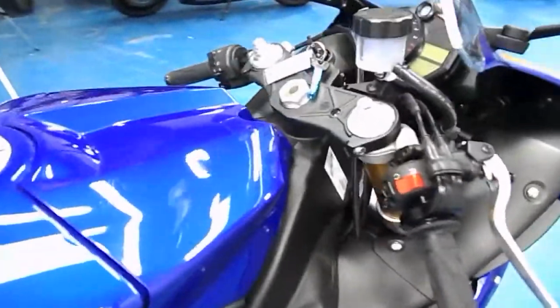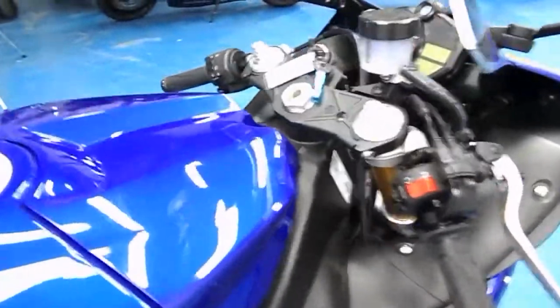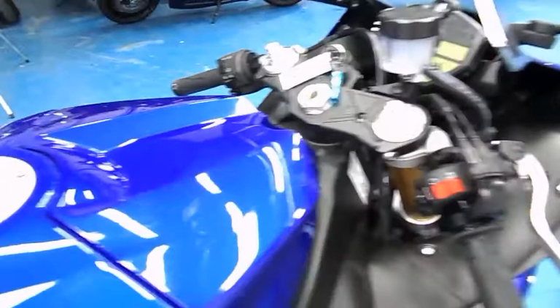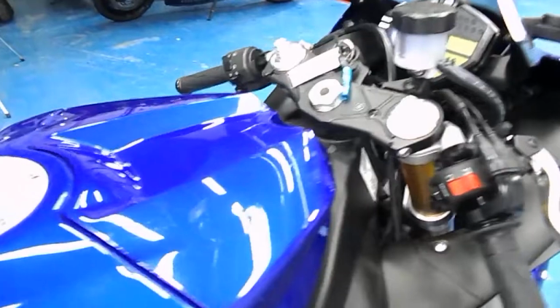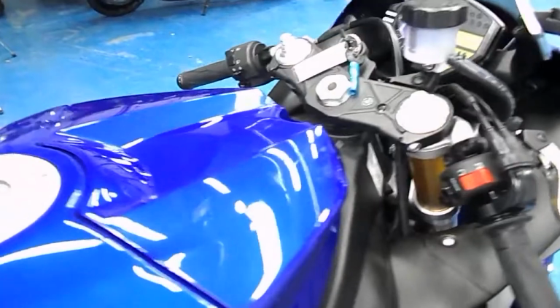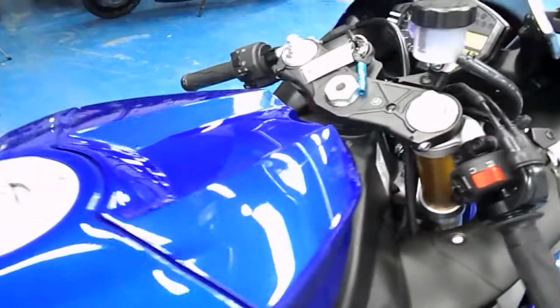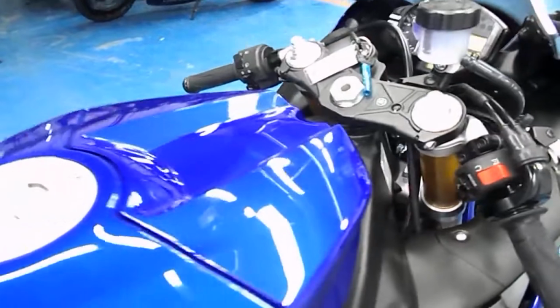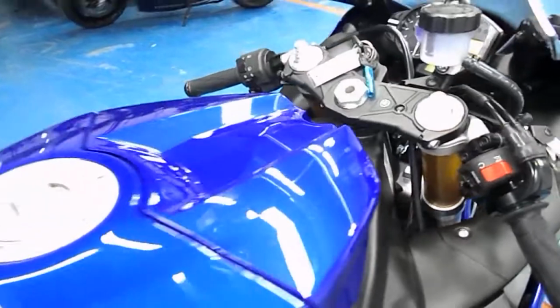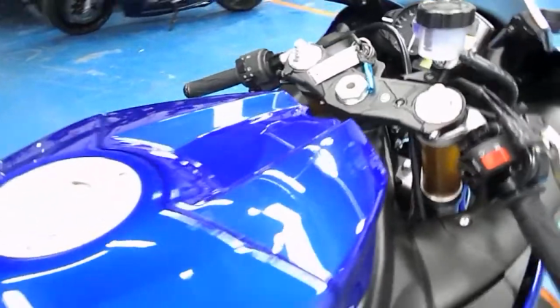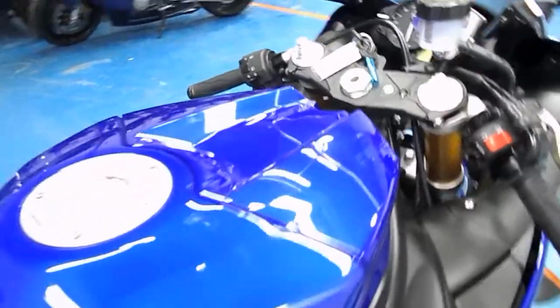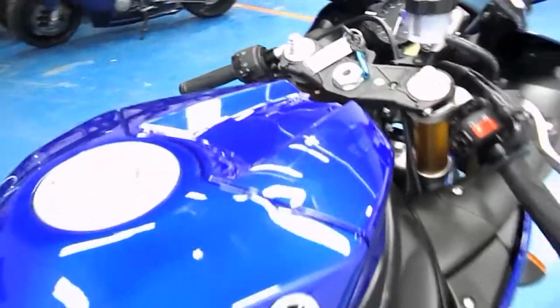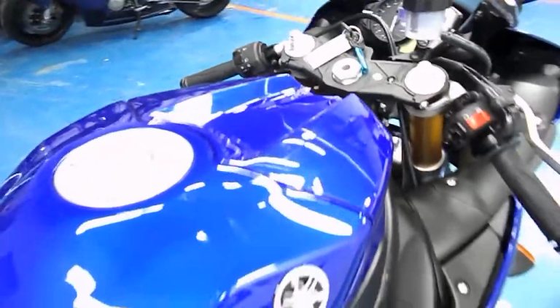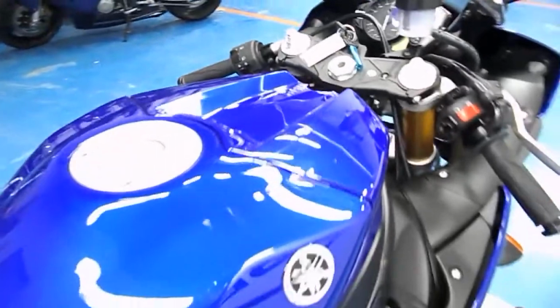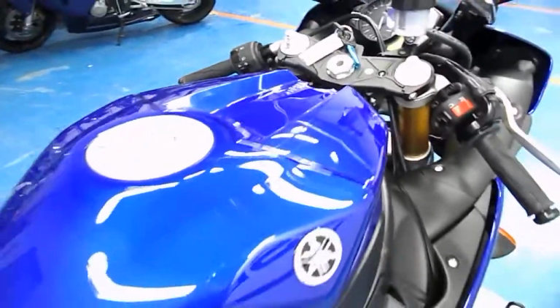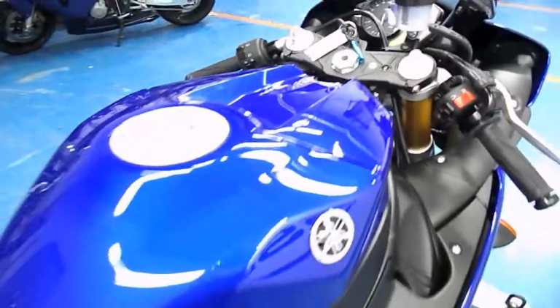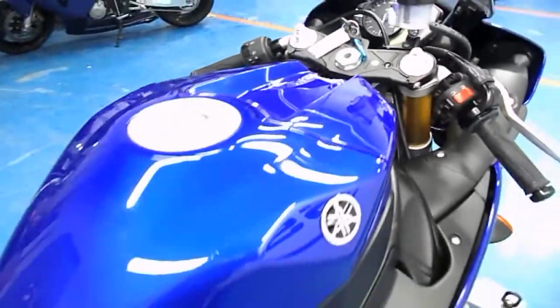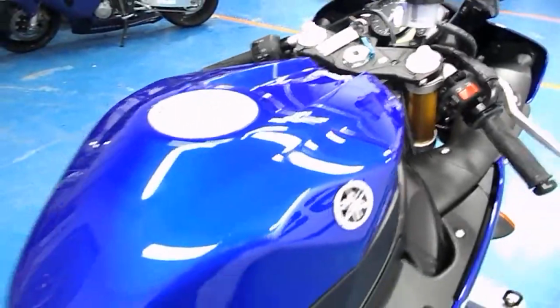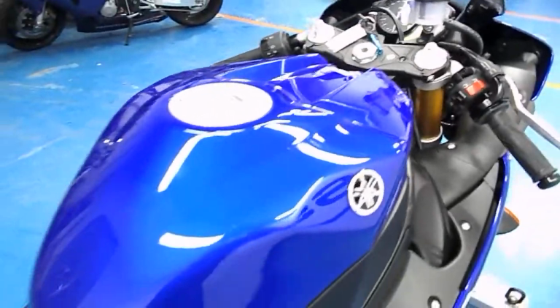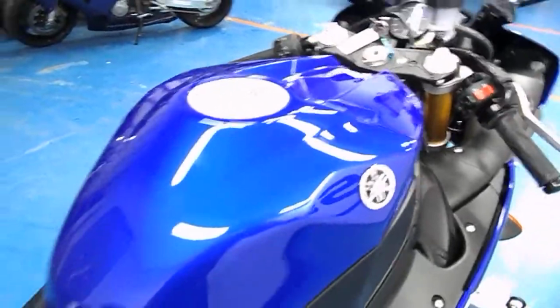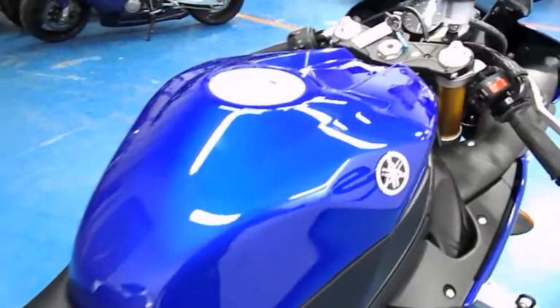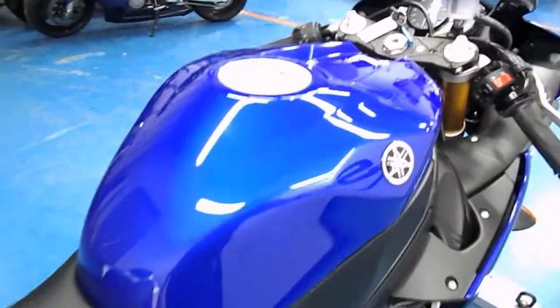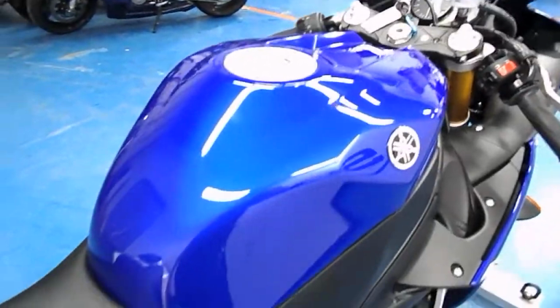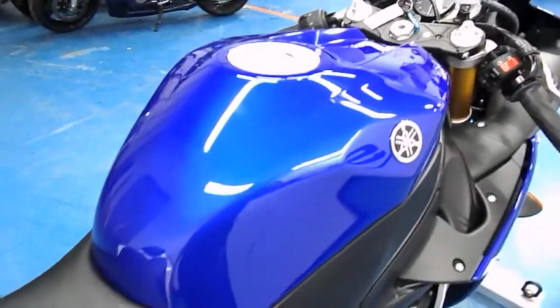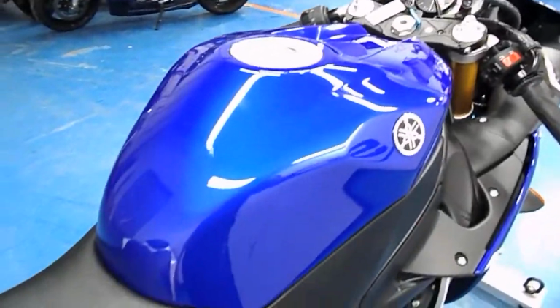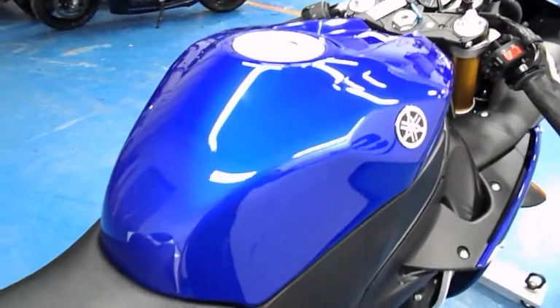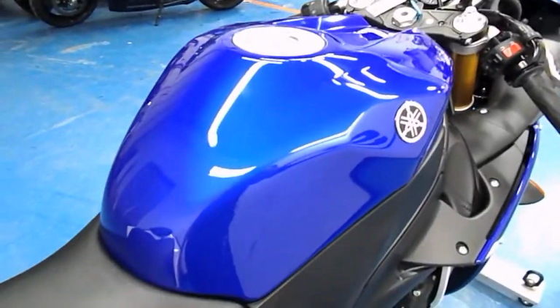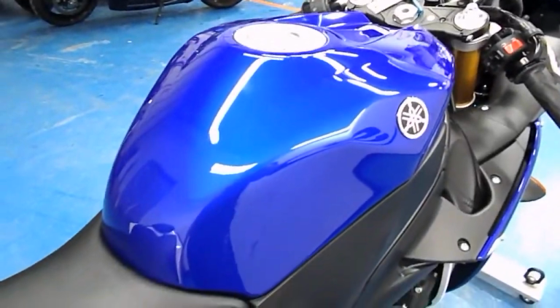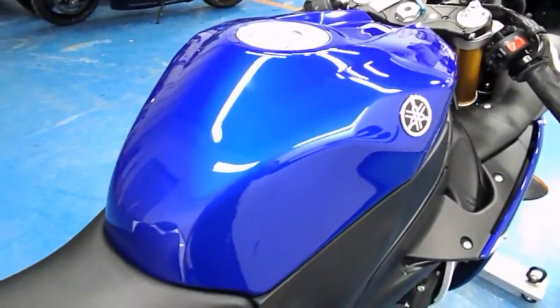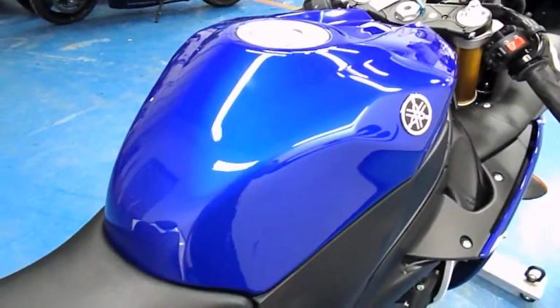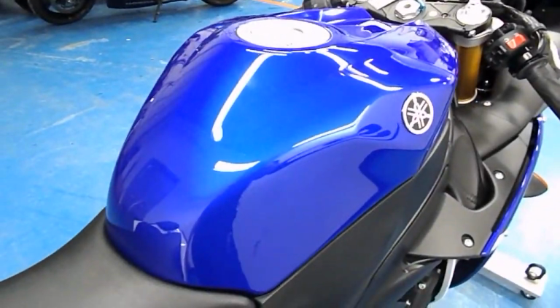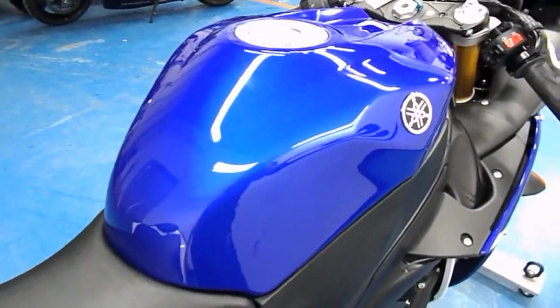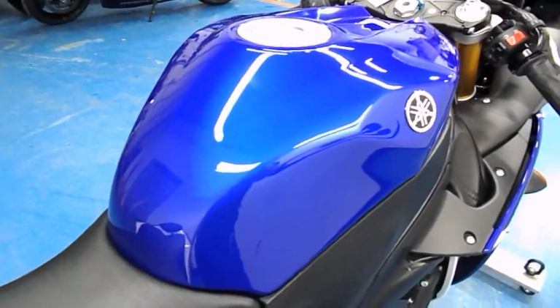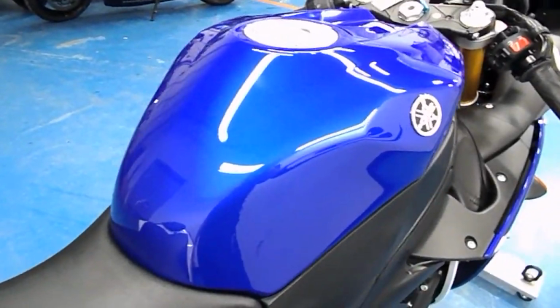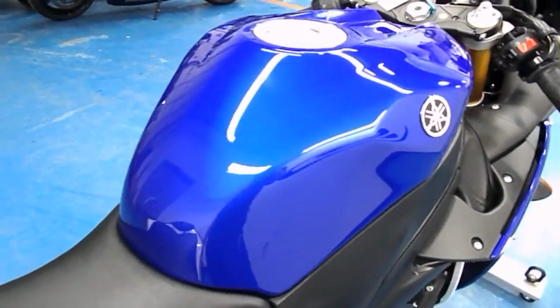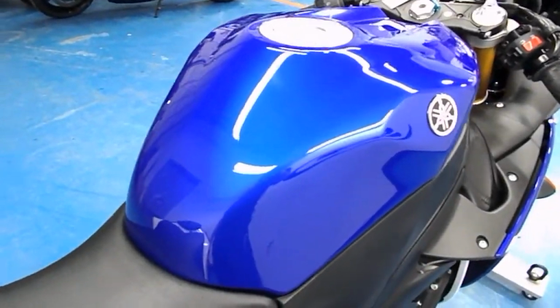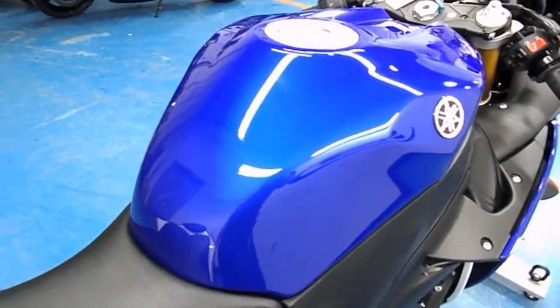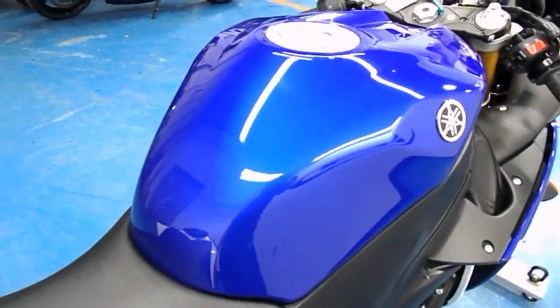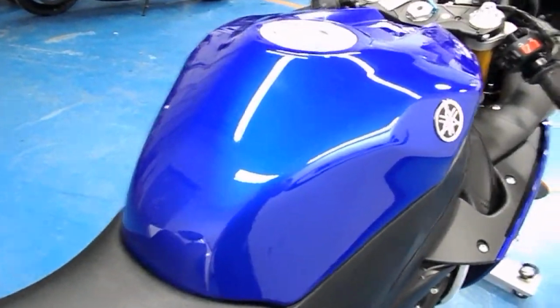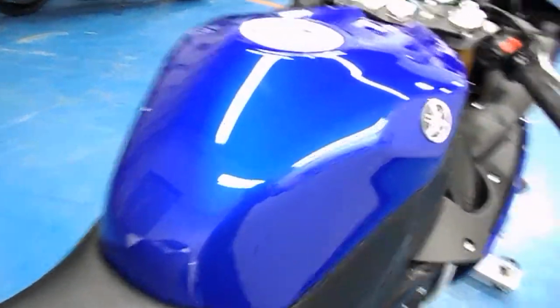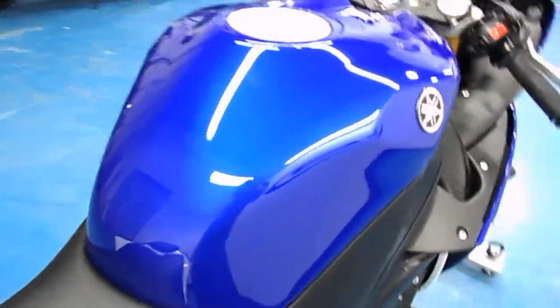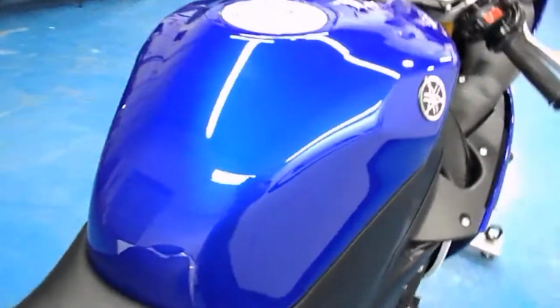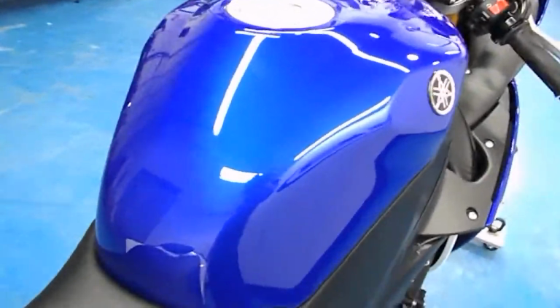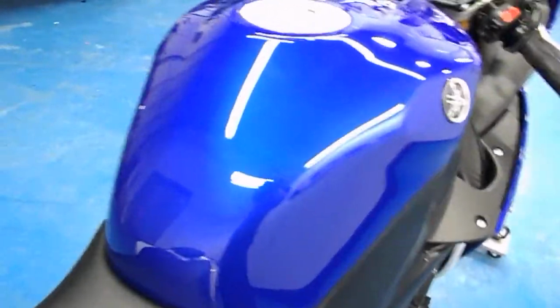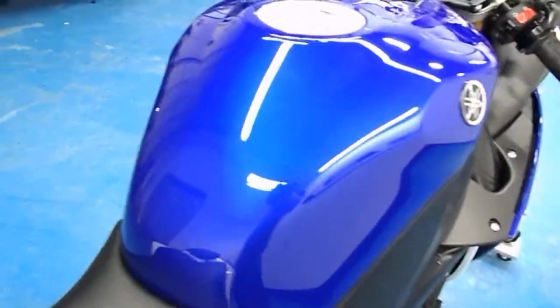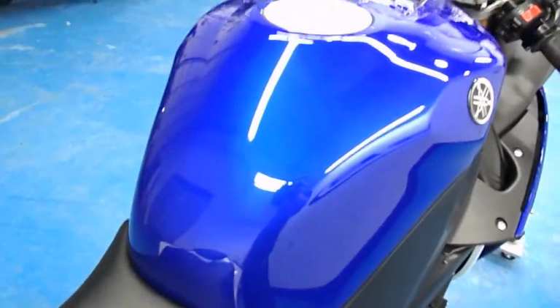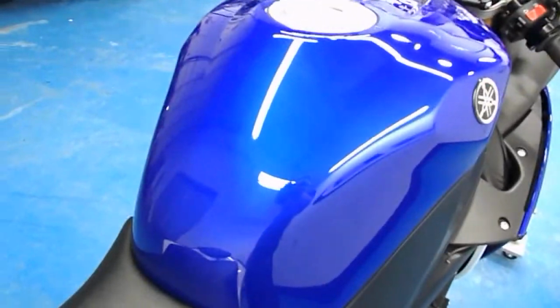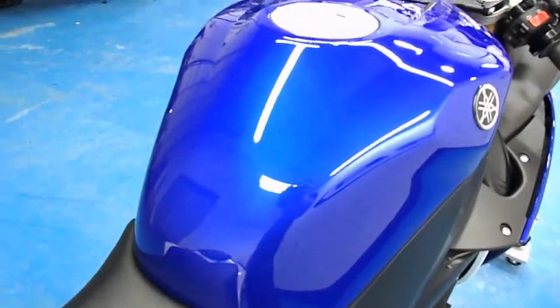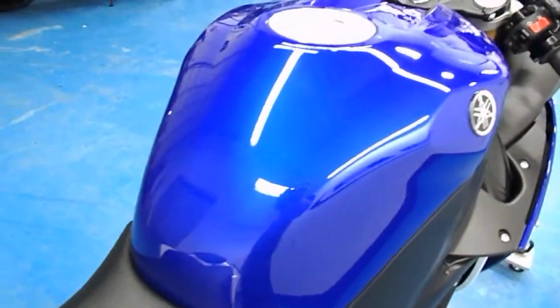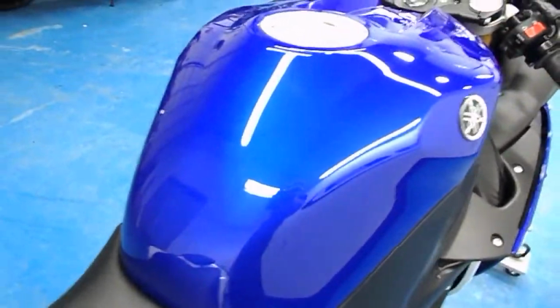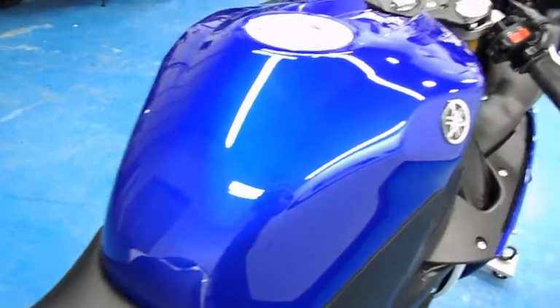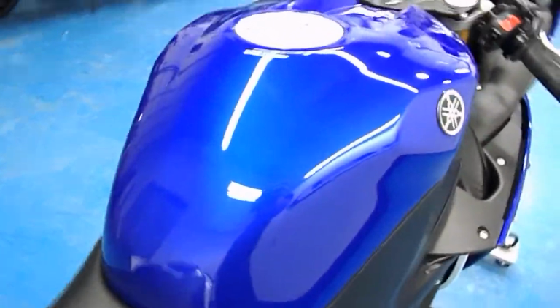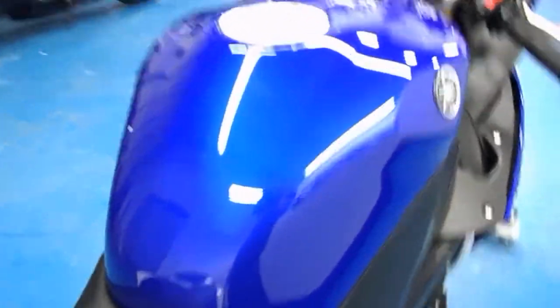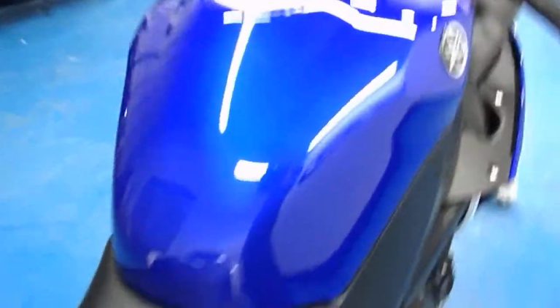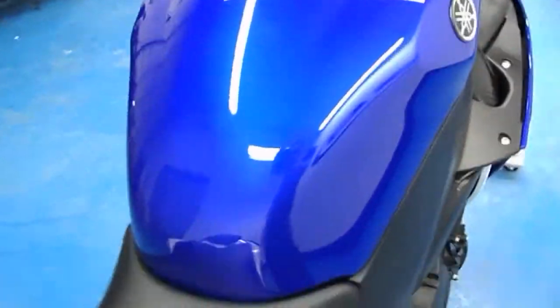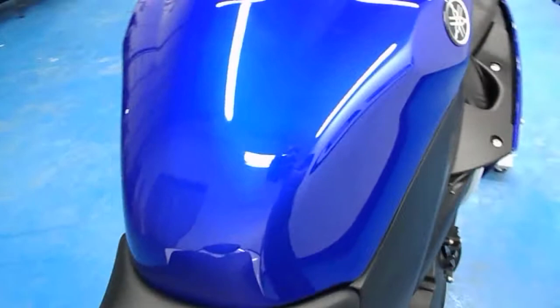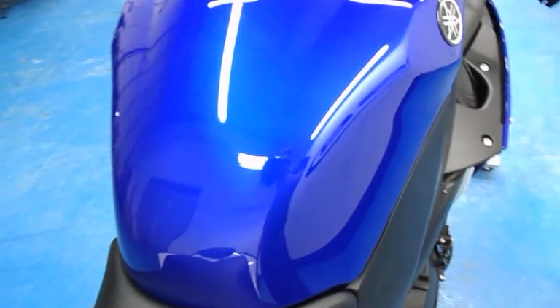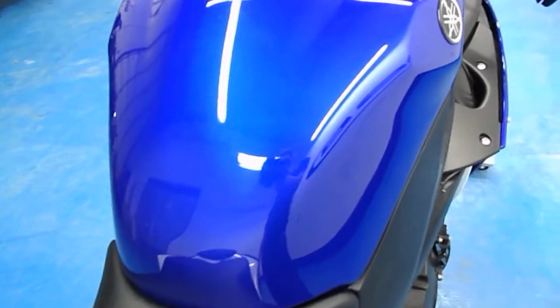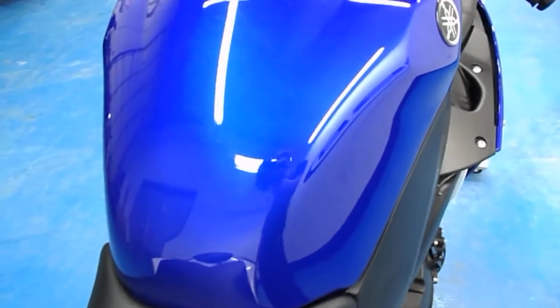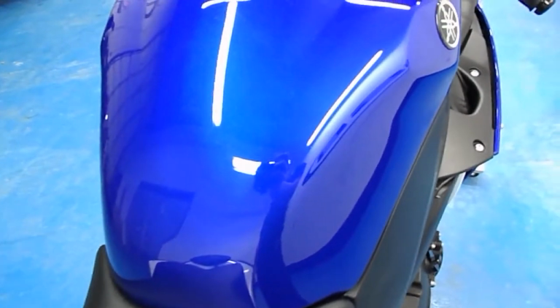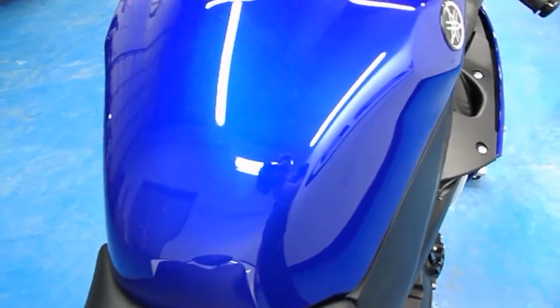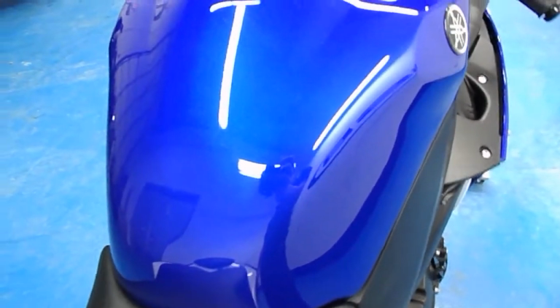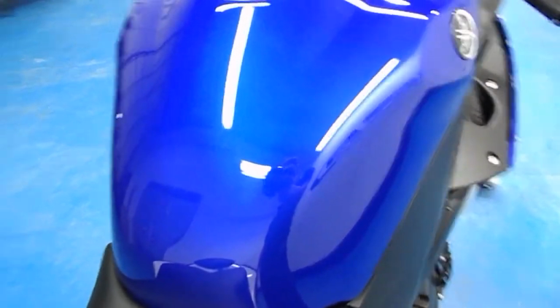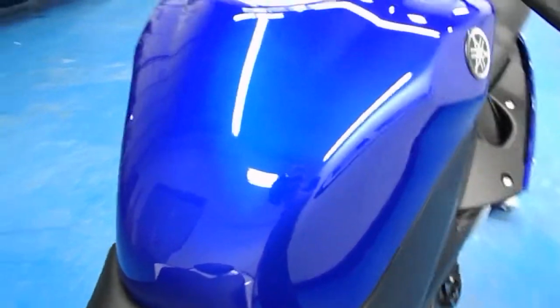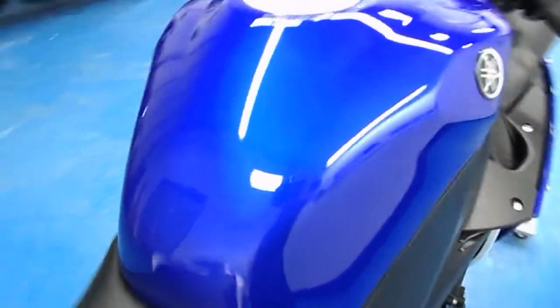Gas tank is also in pristine condition — no rock chips, dings, etc. Not even a tank guard on there yet.